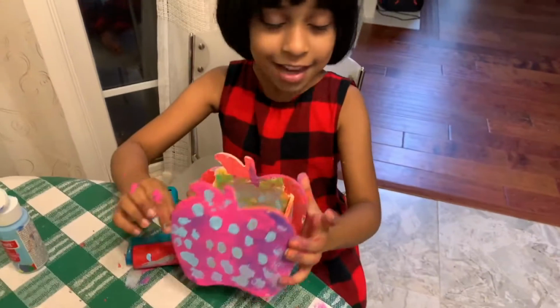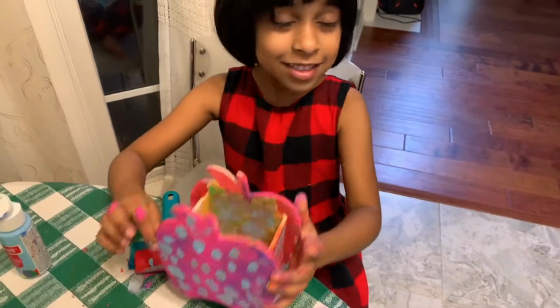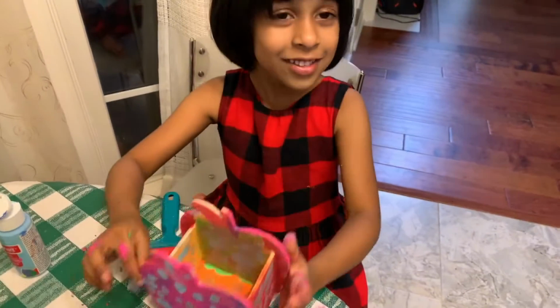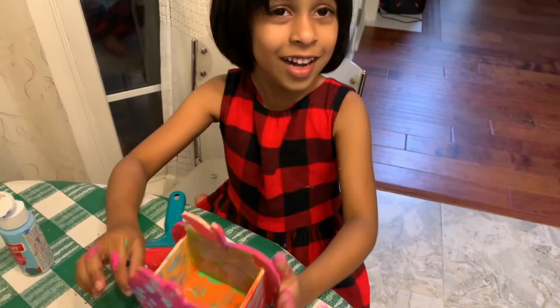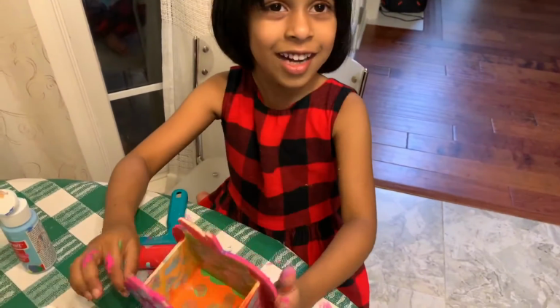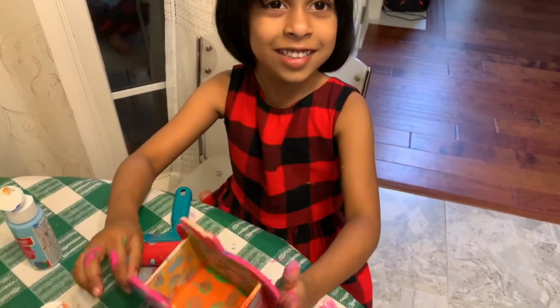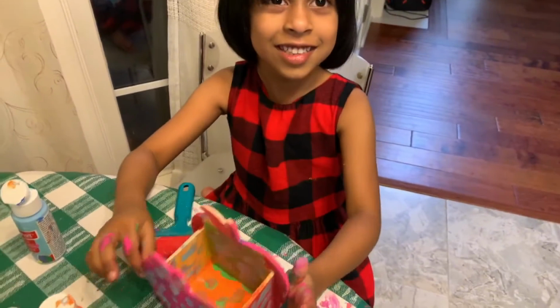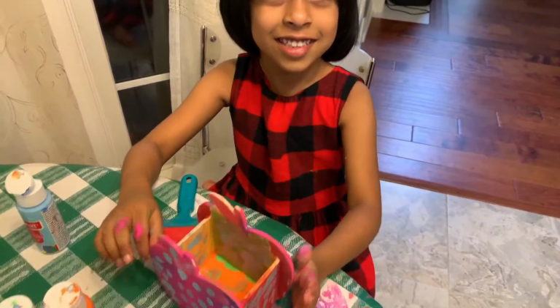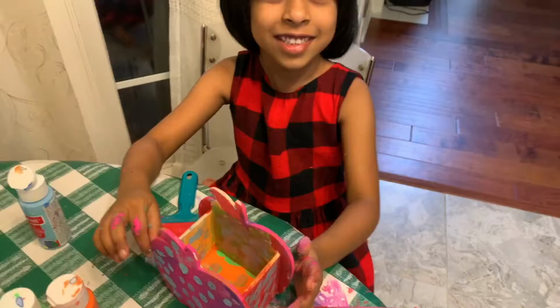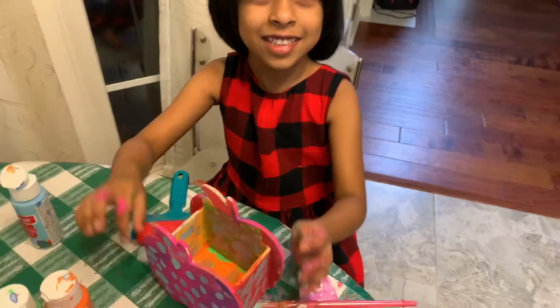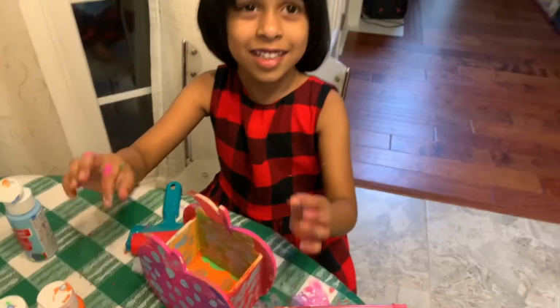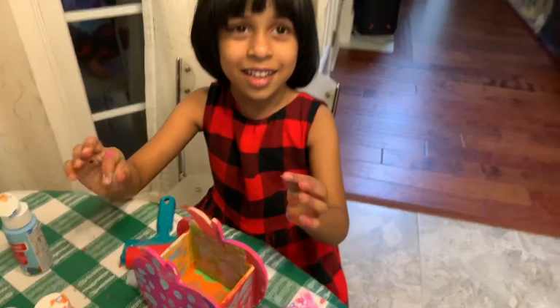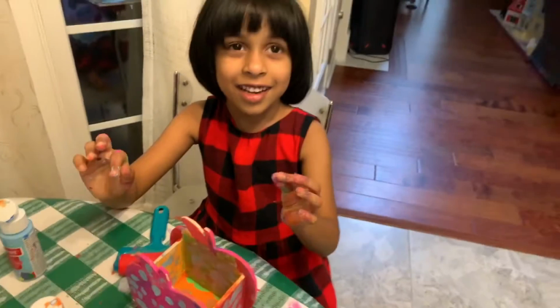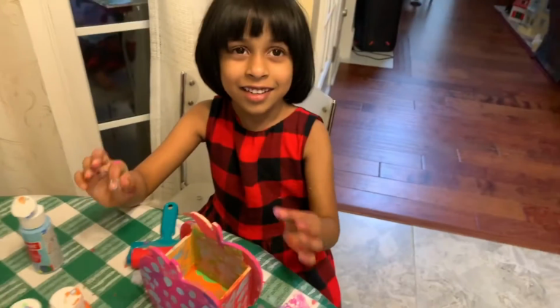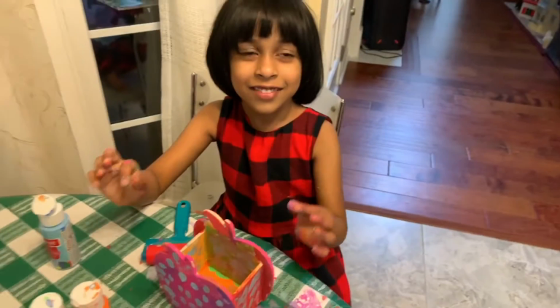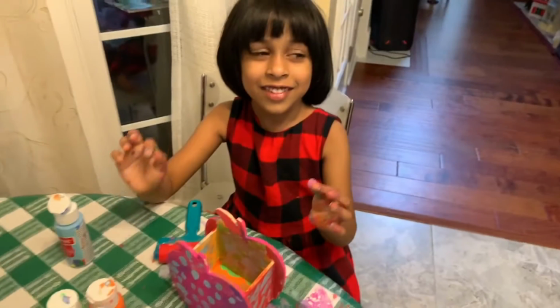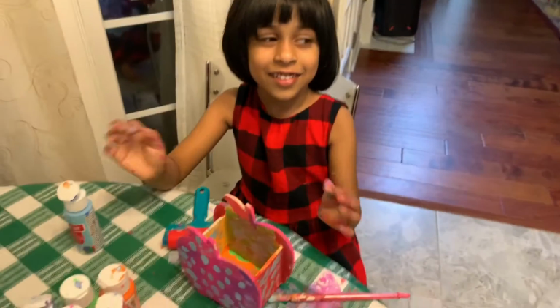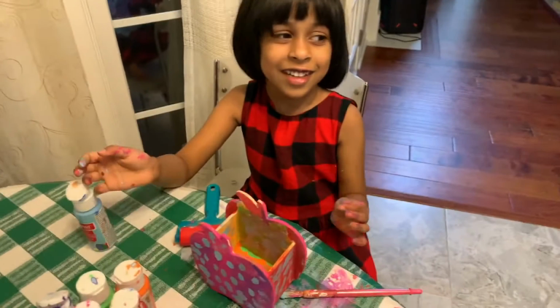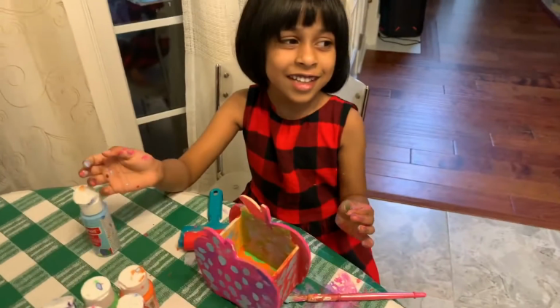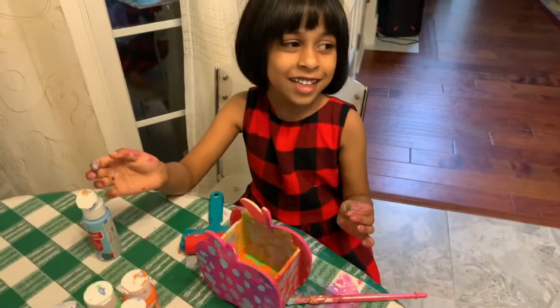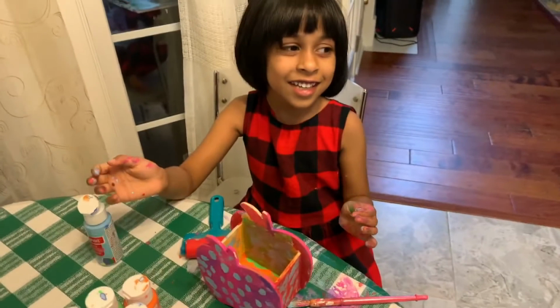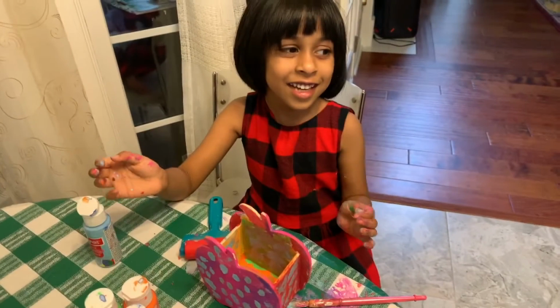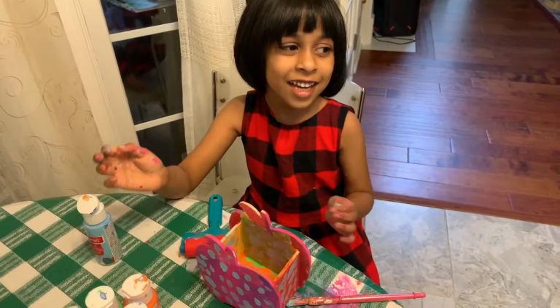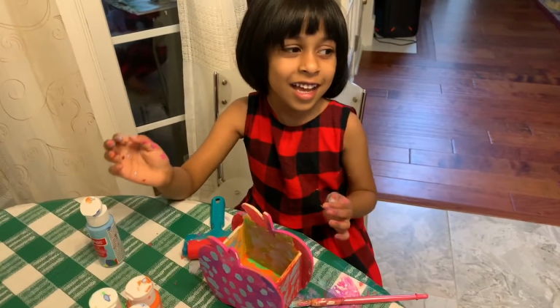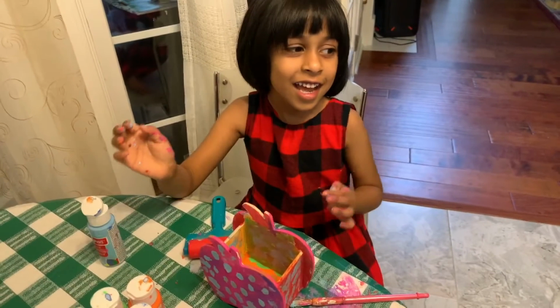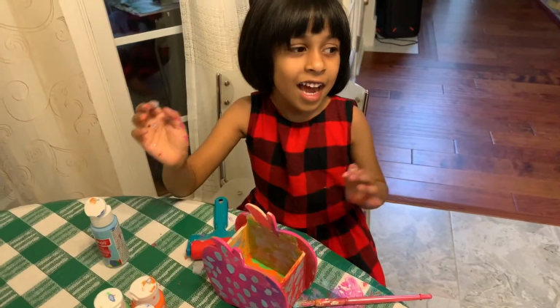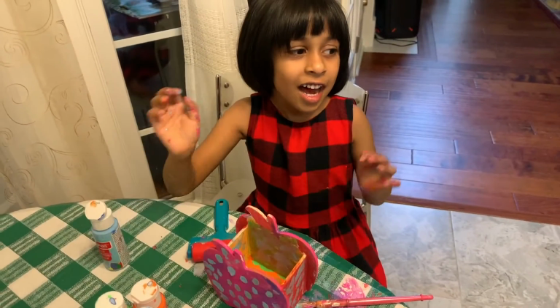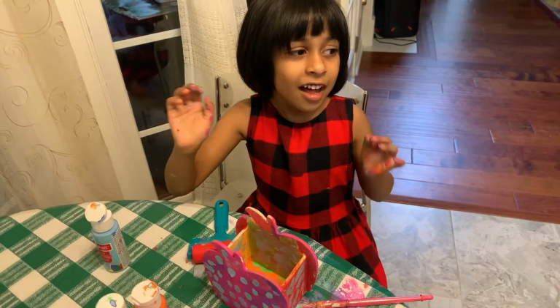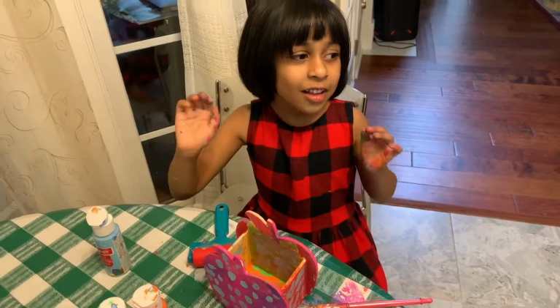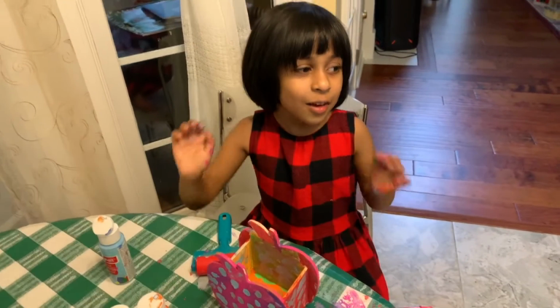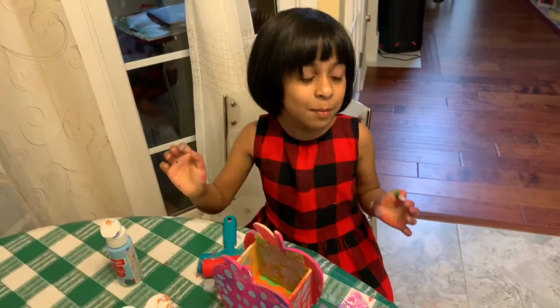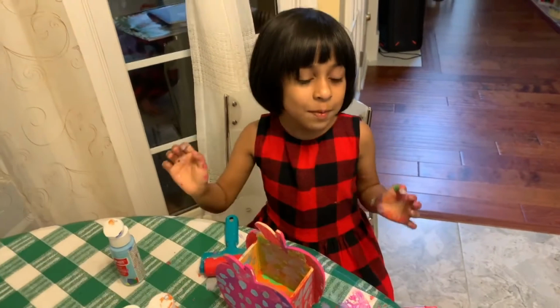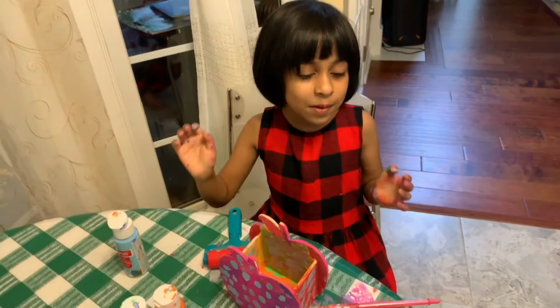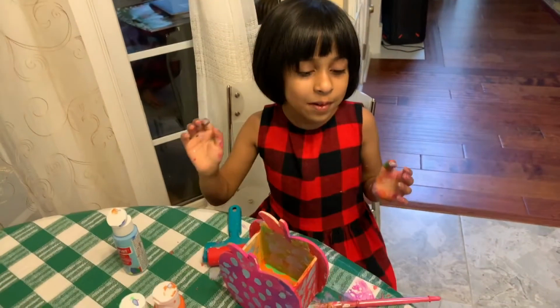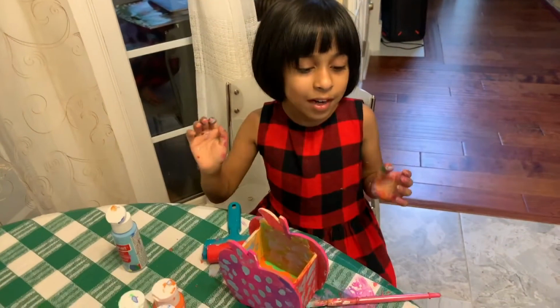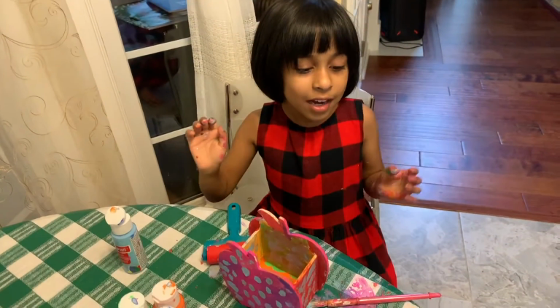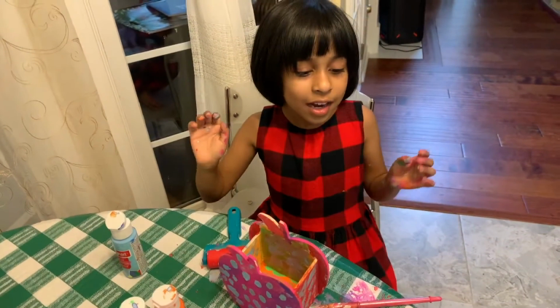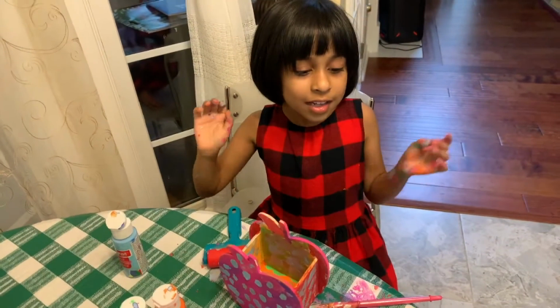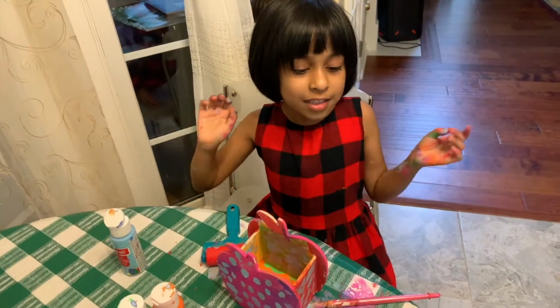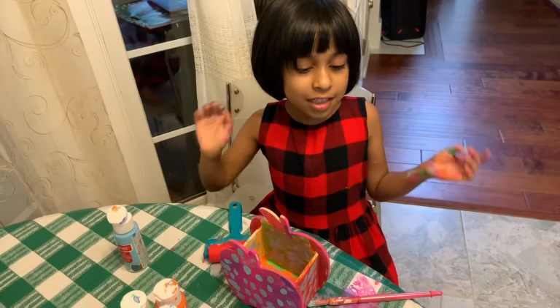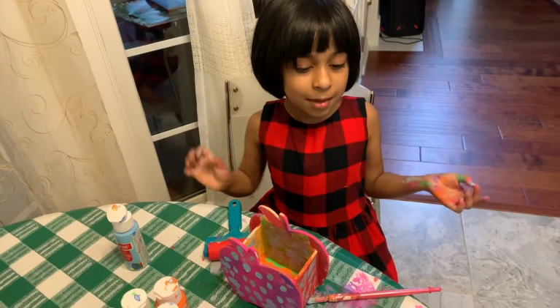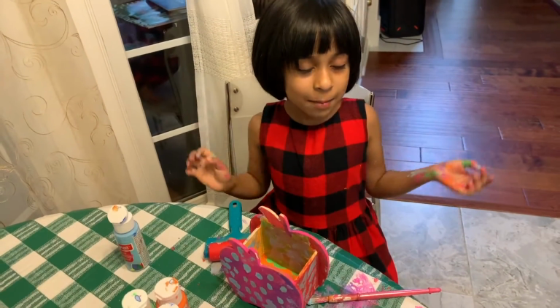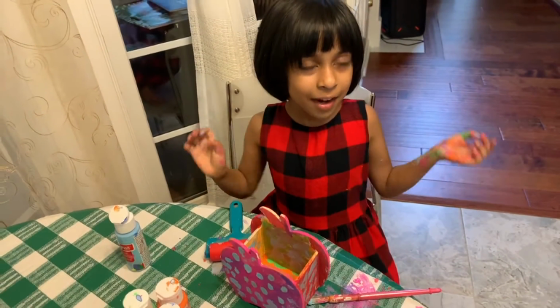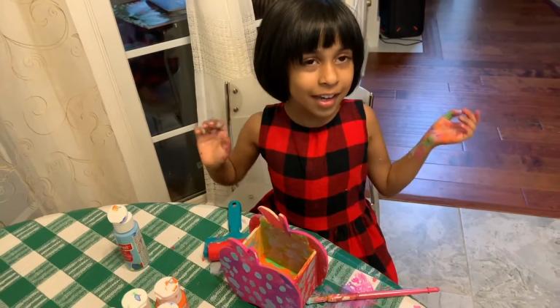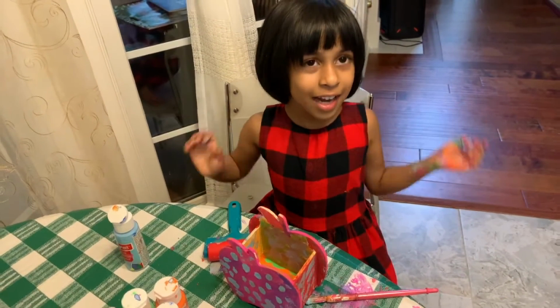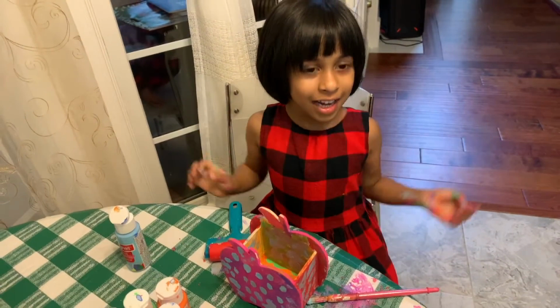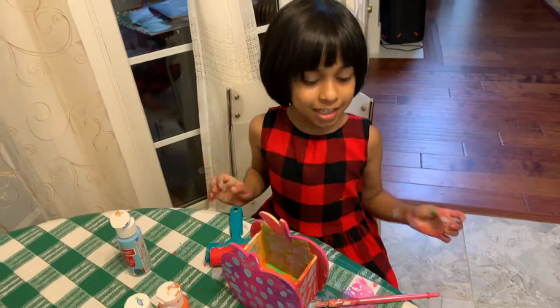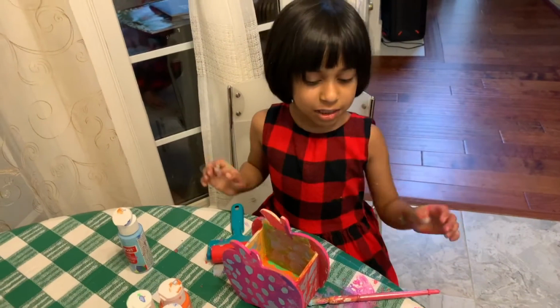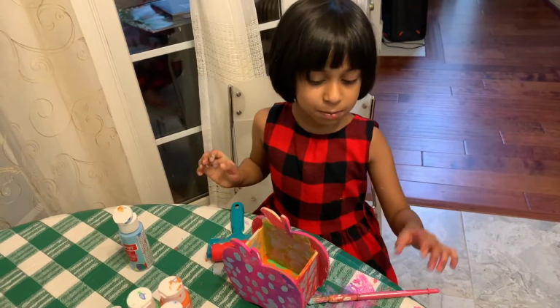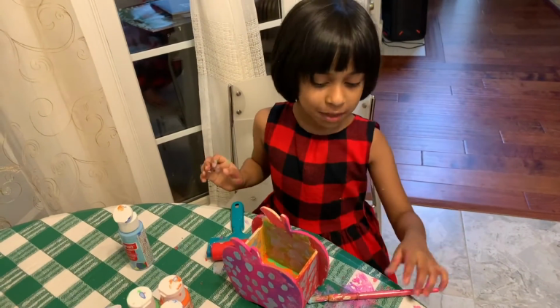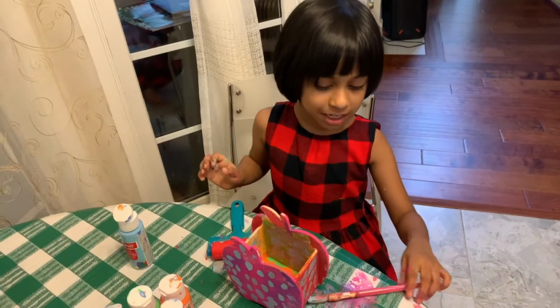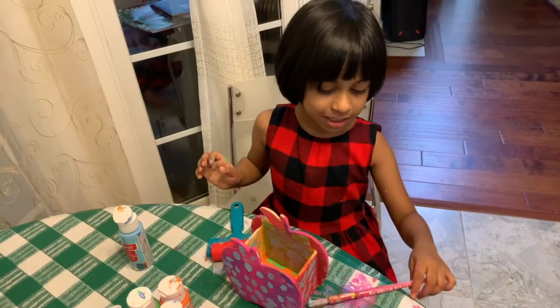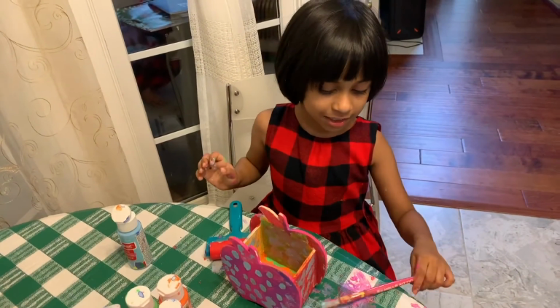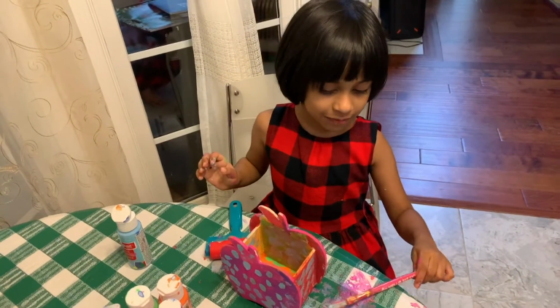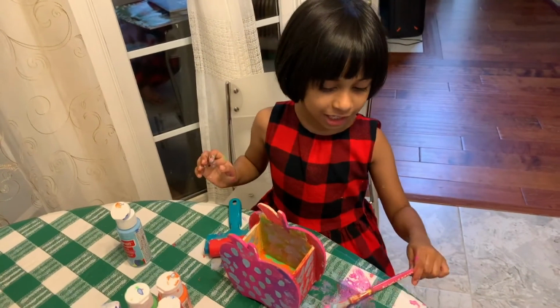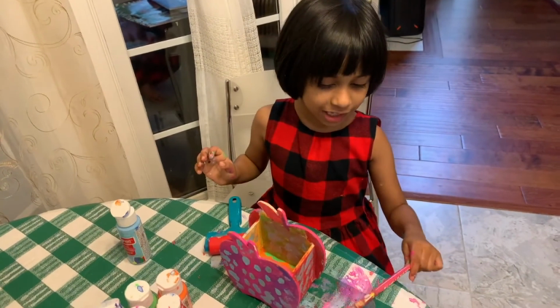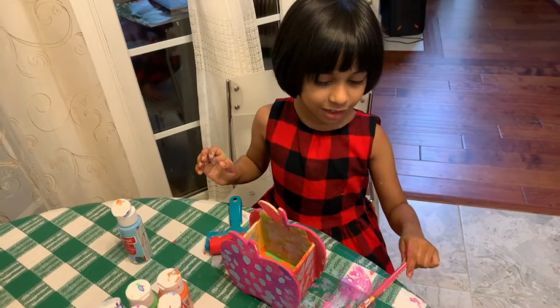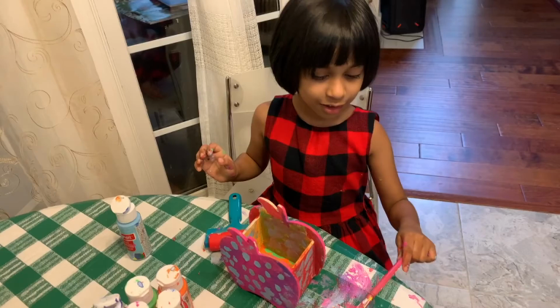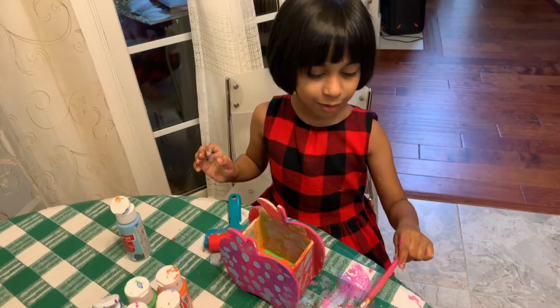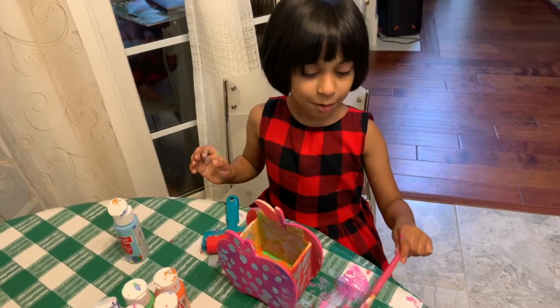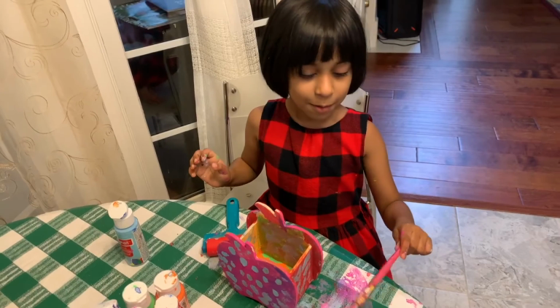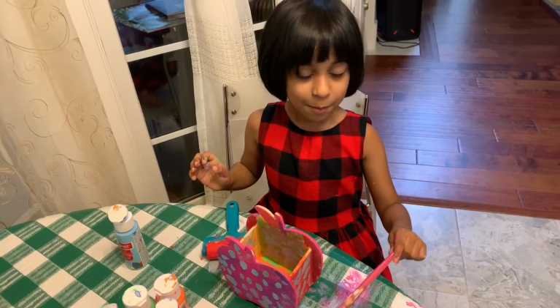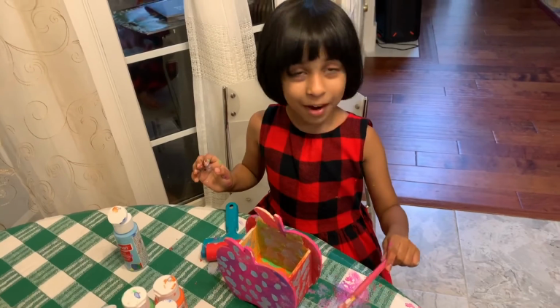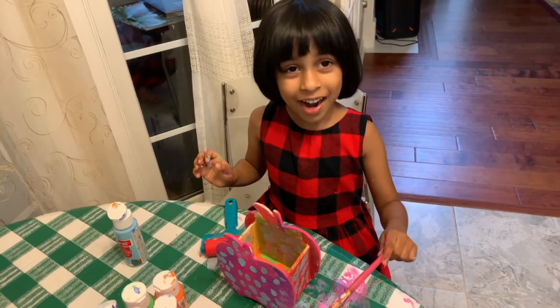So guys, this is the end of the video. I hope you see my next painting video. Bye!